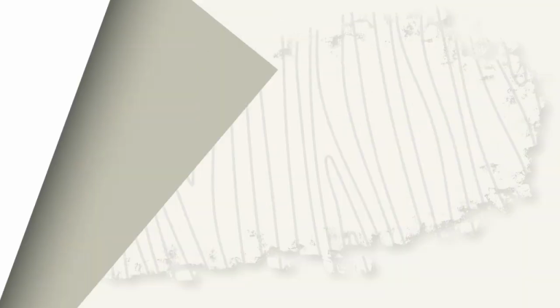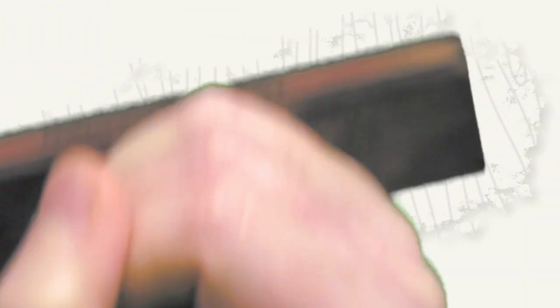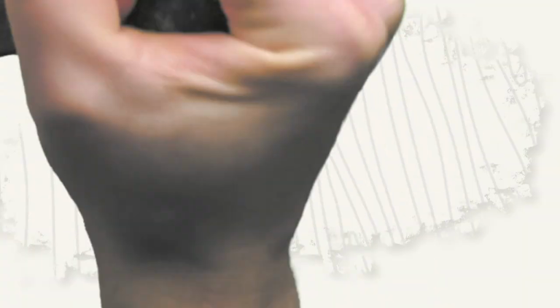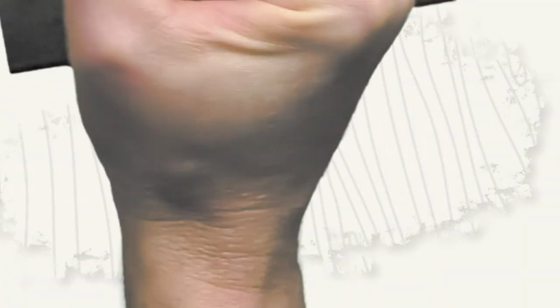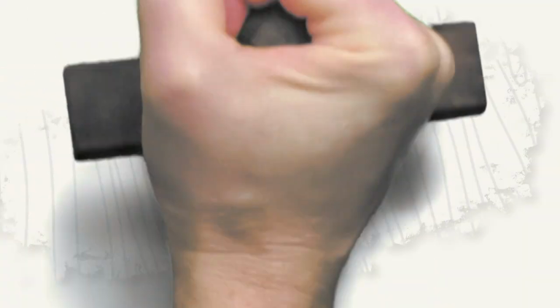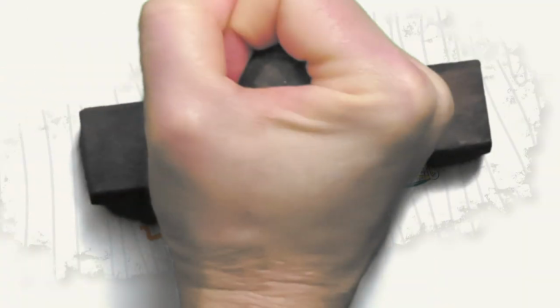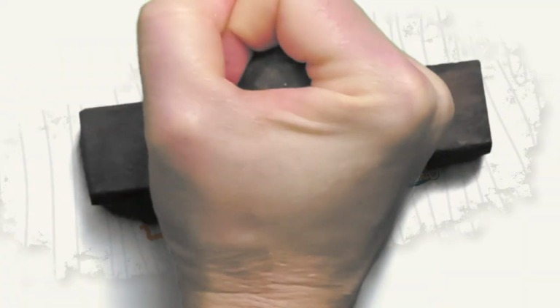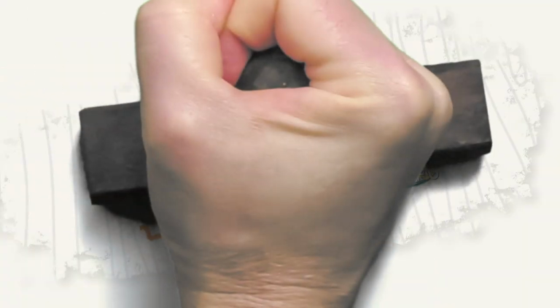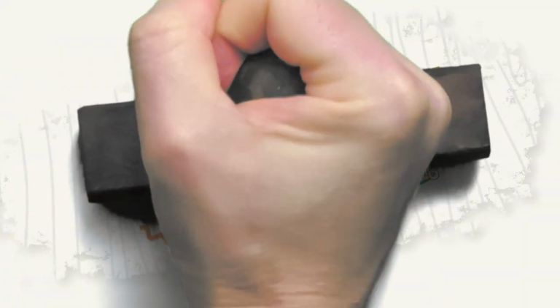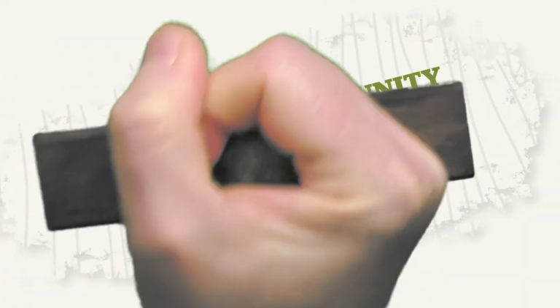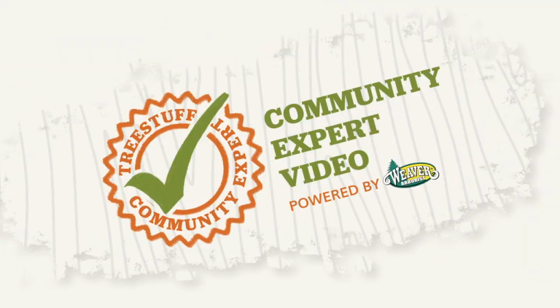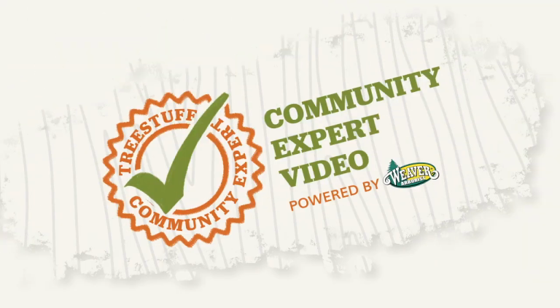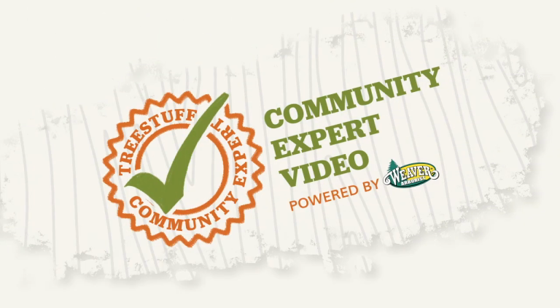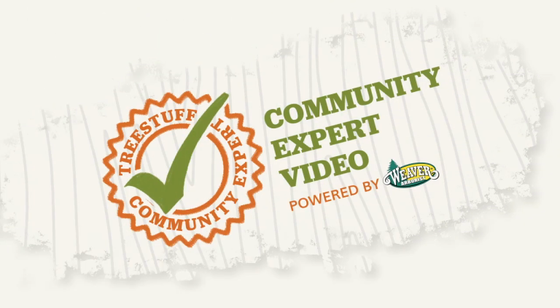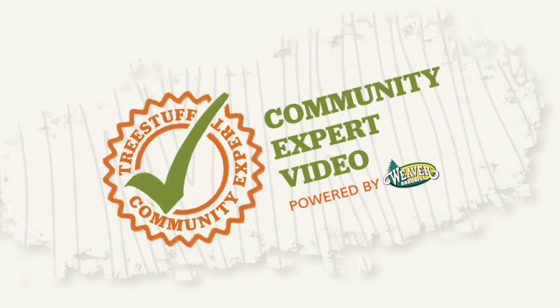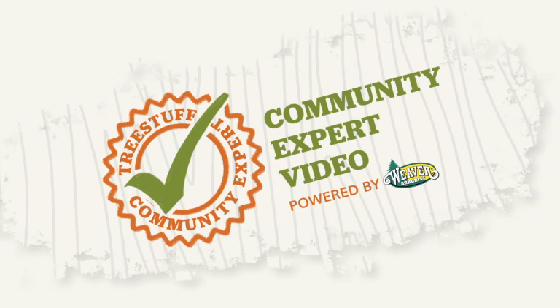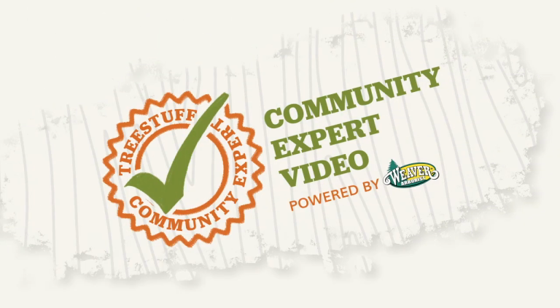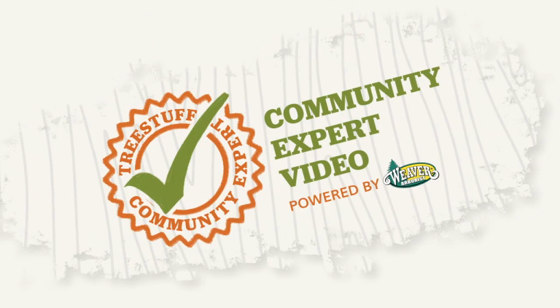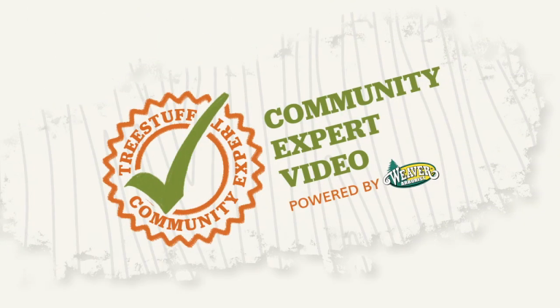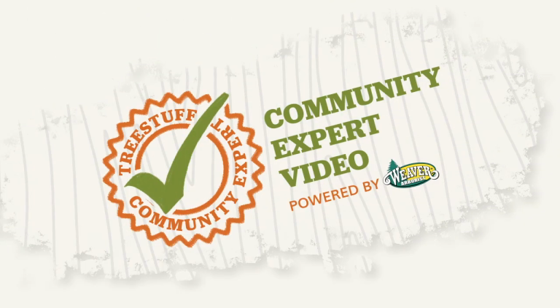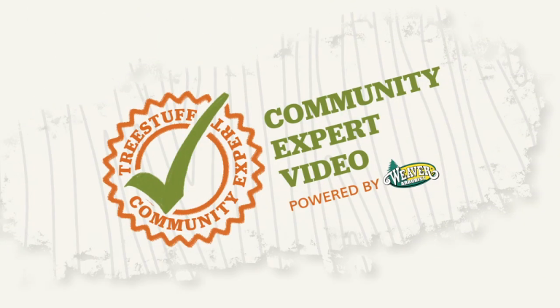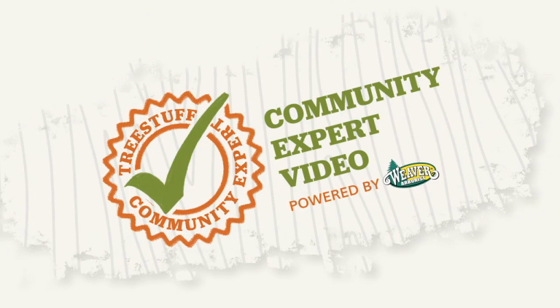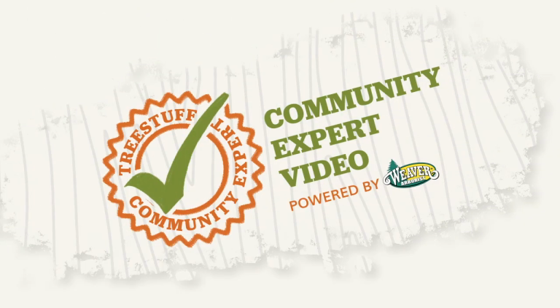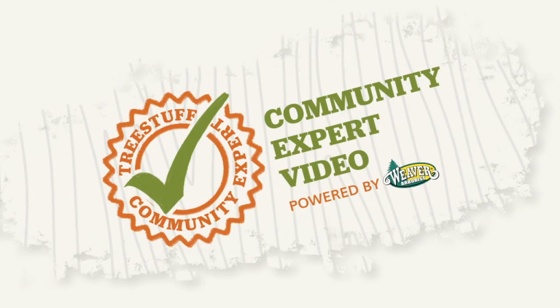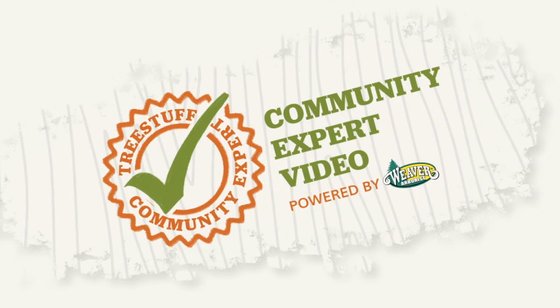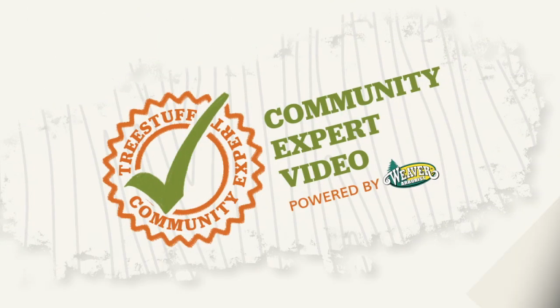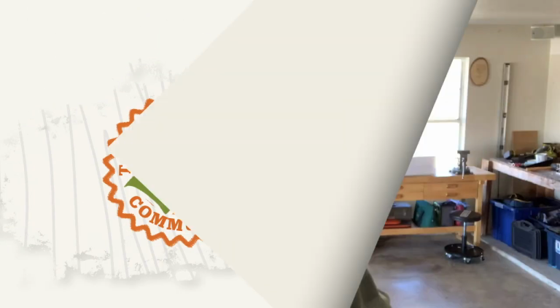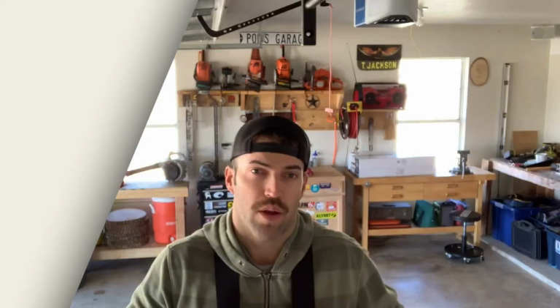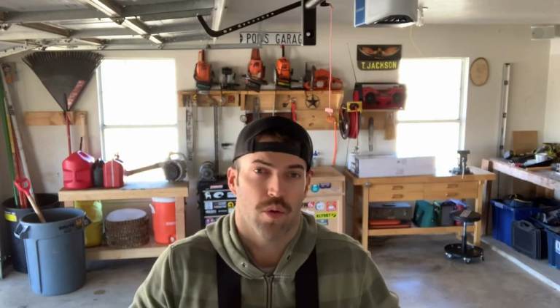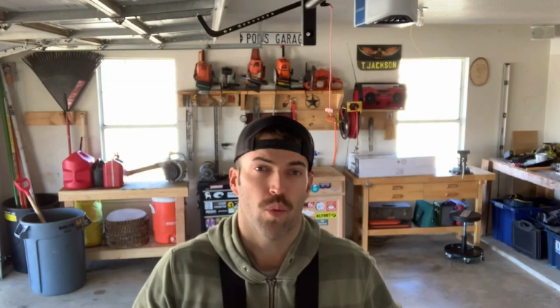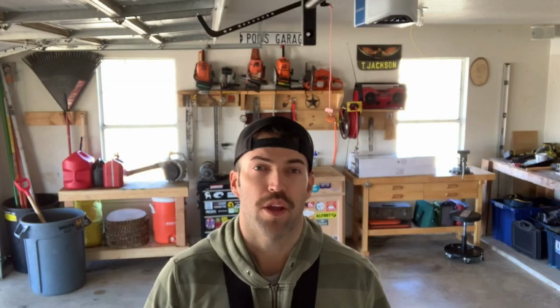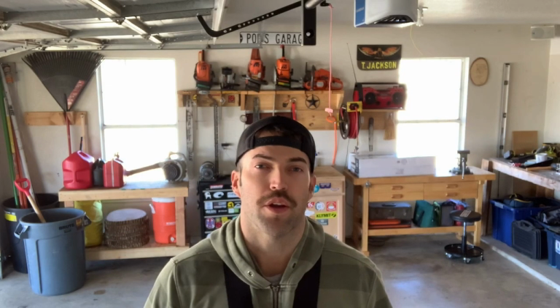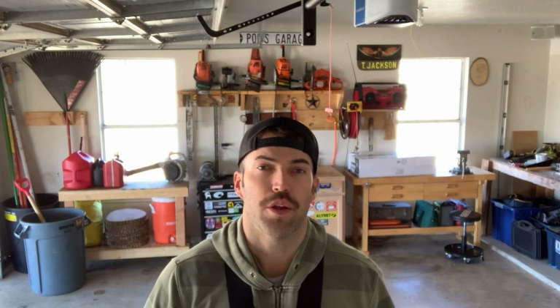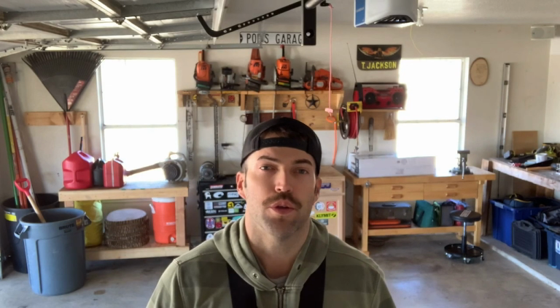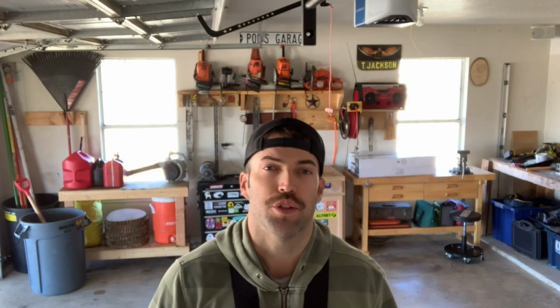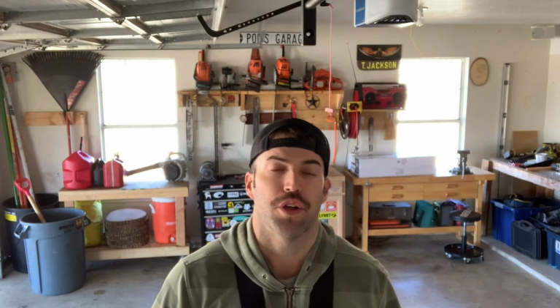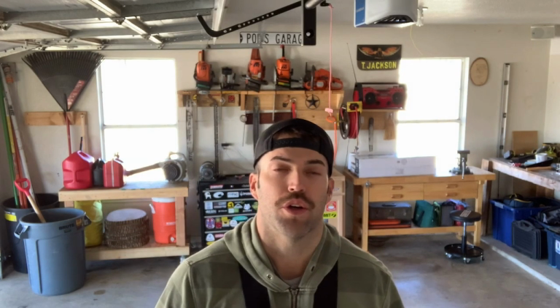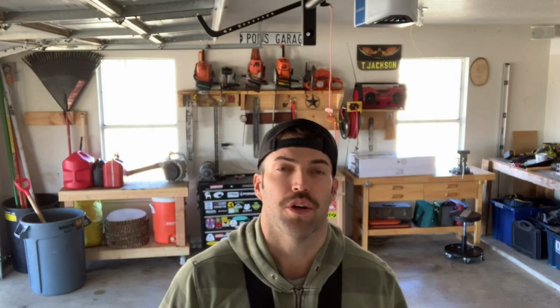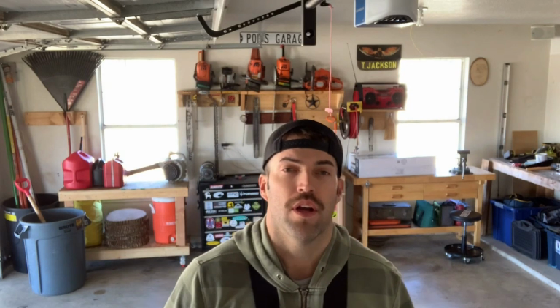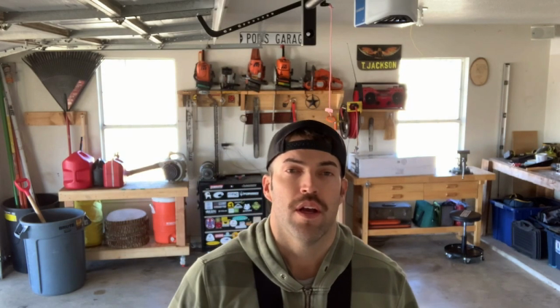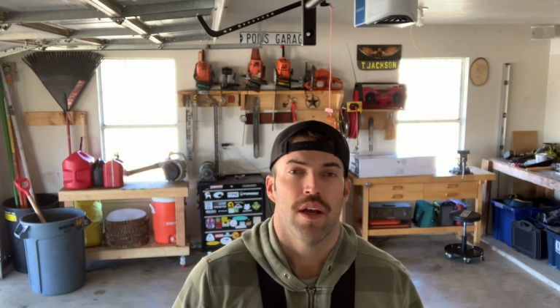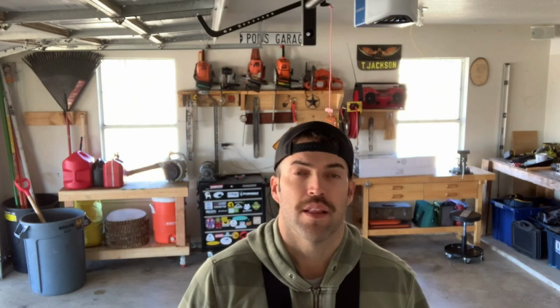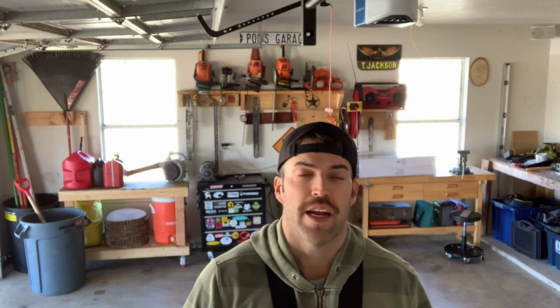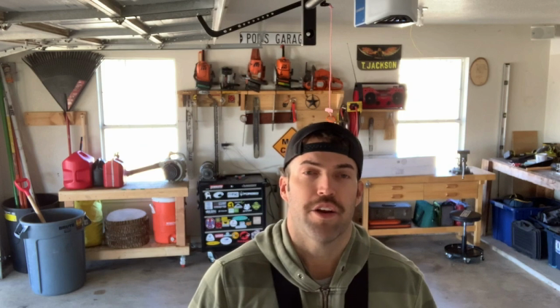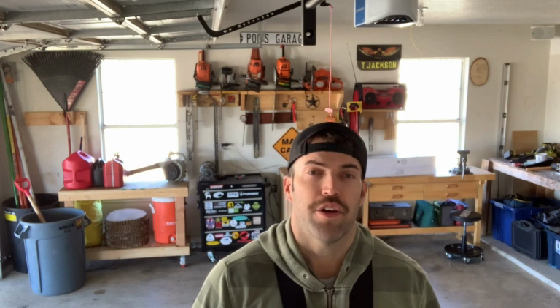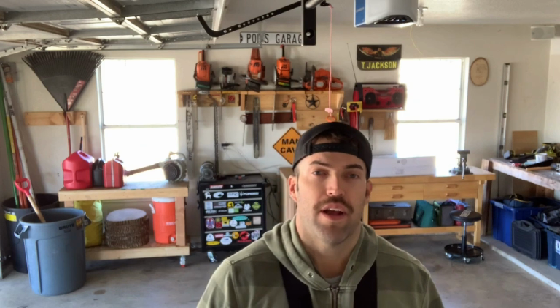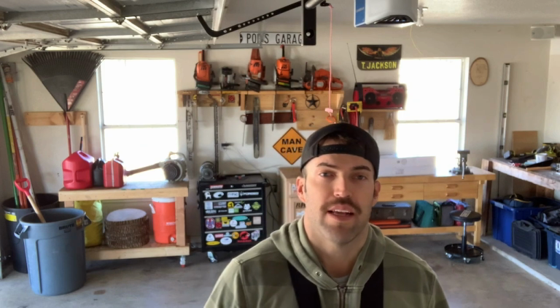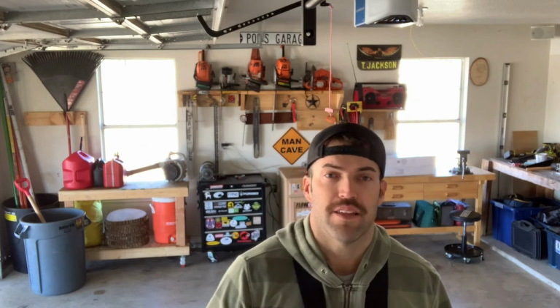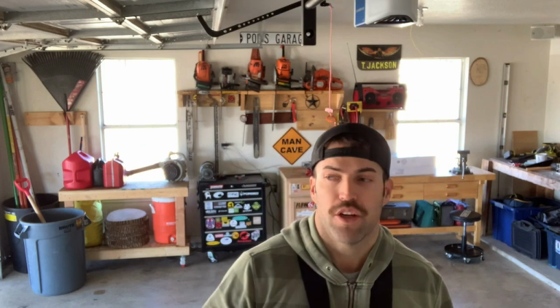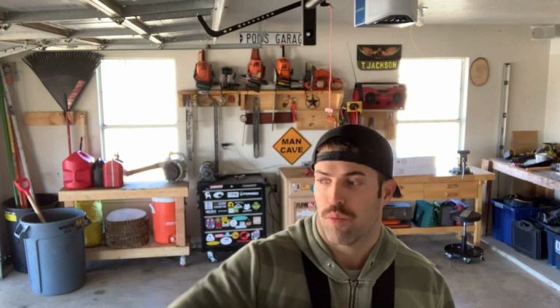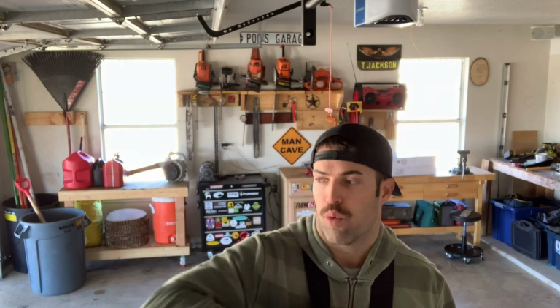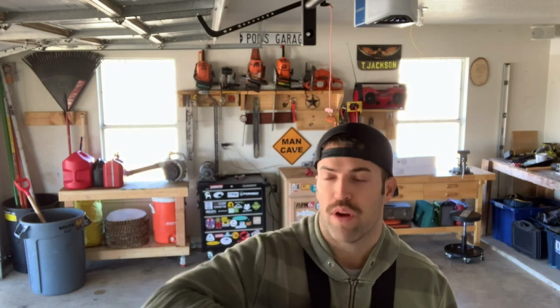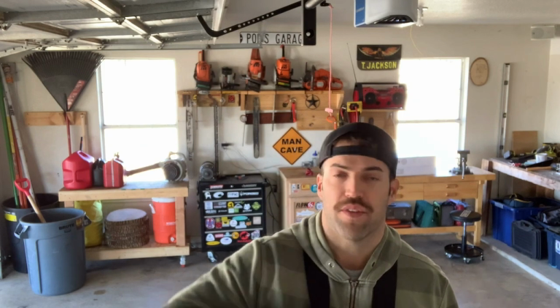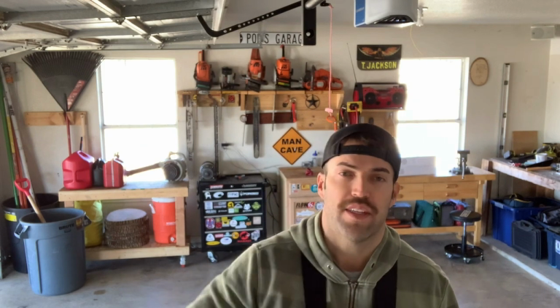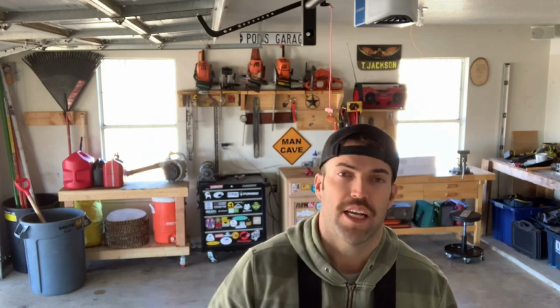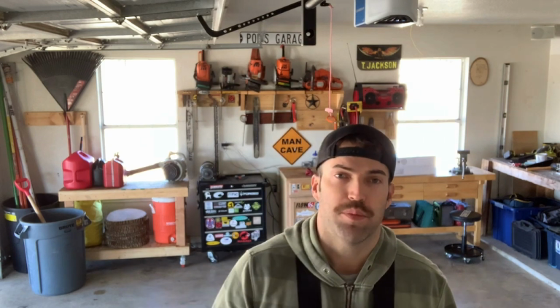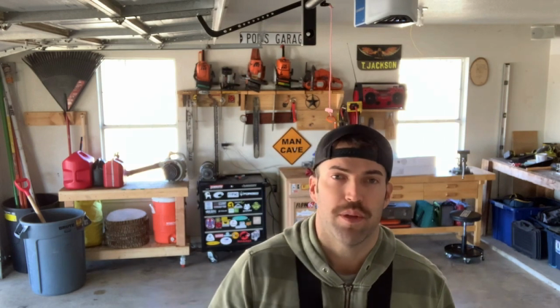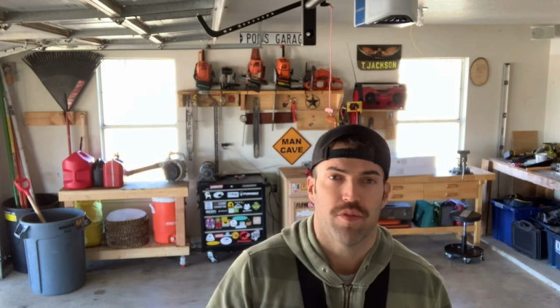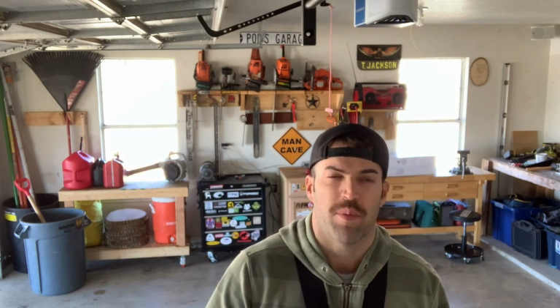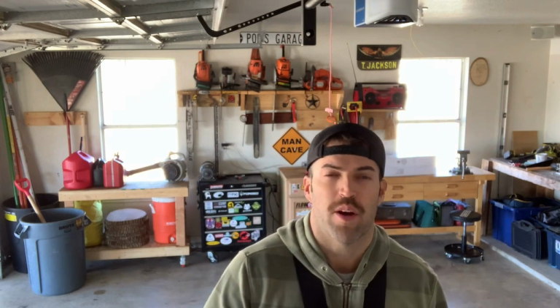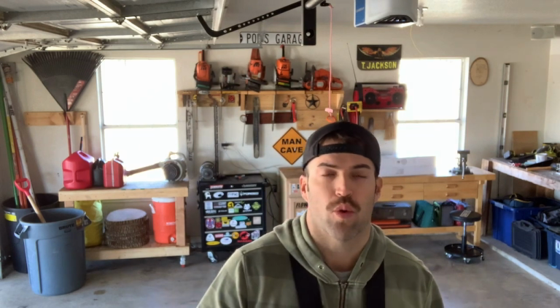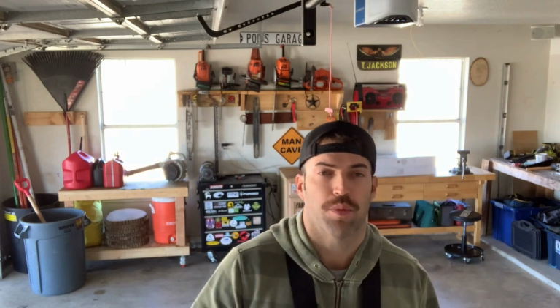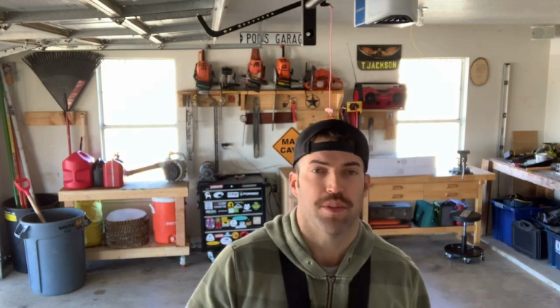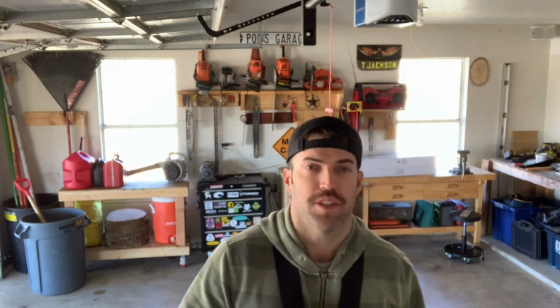Hey guys, Taylor Jackson here. I'm going to go over a way you can use your lanyard as another point of attachment for better work positioning.